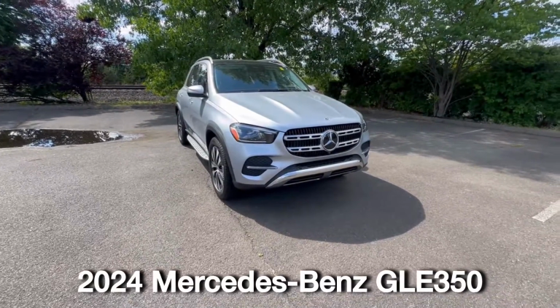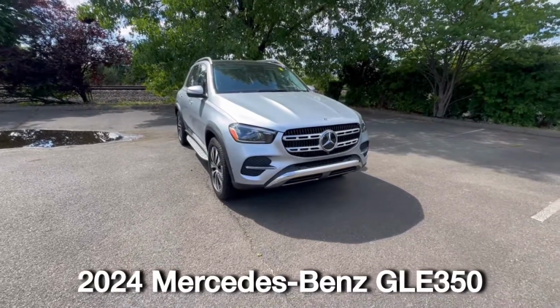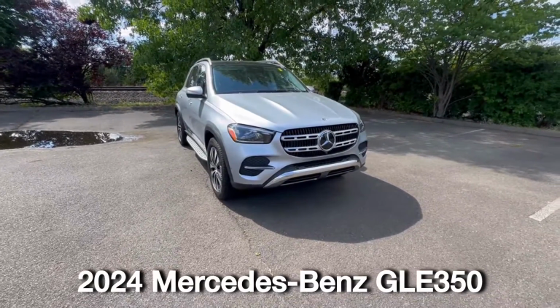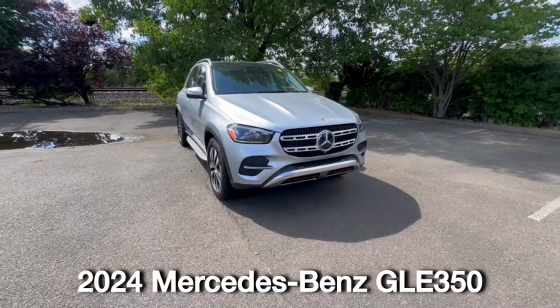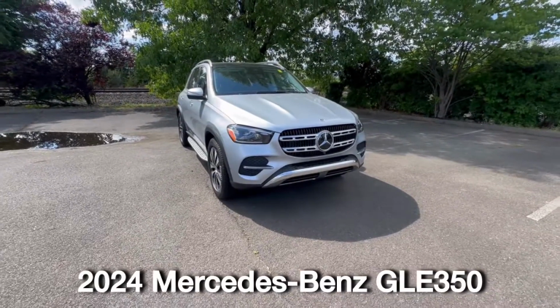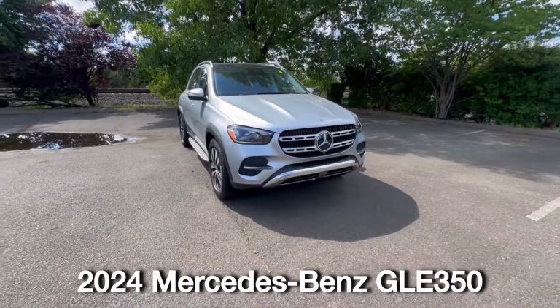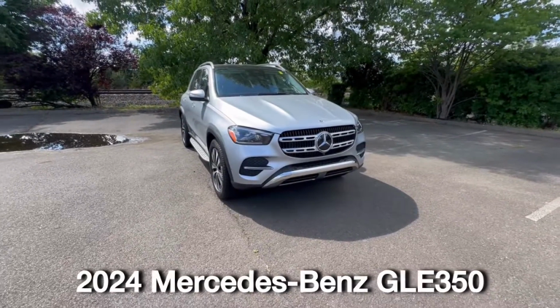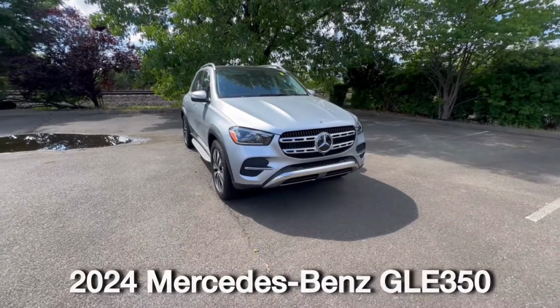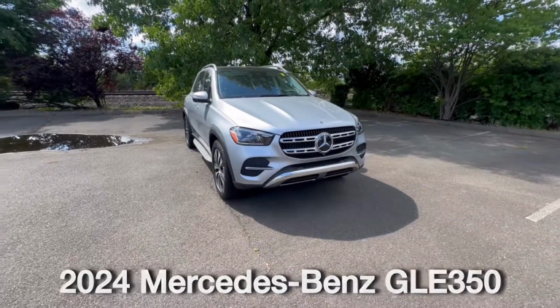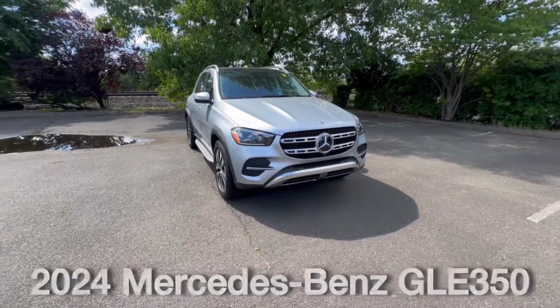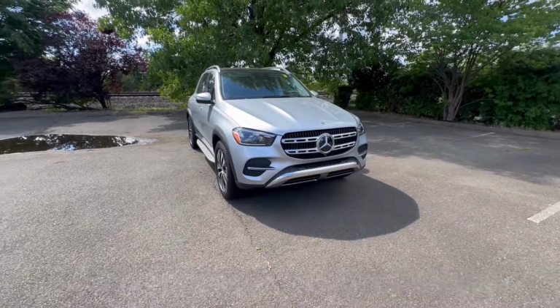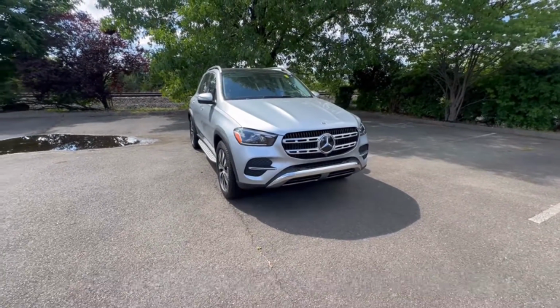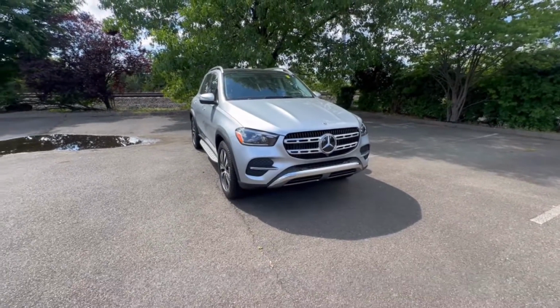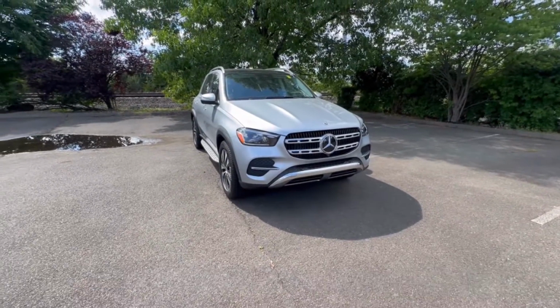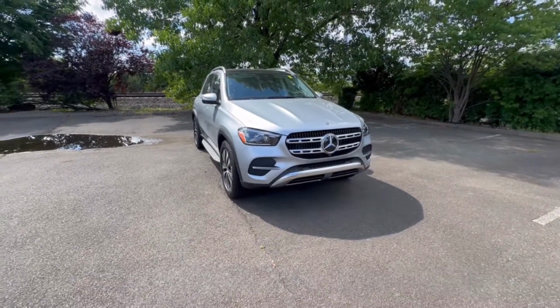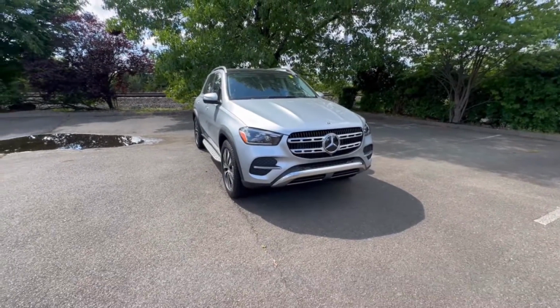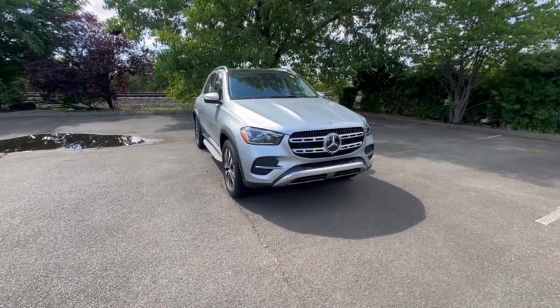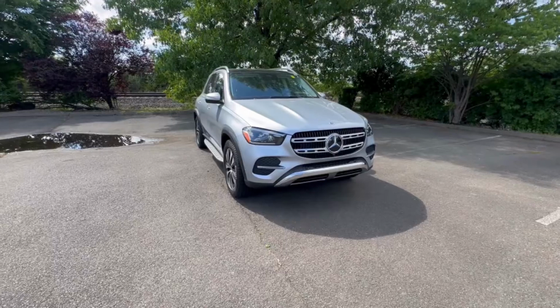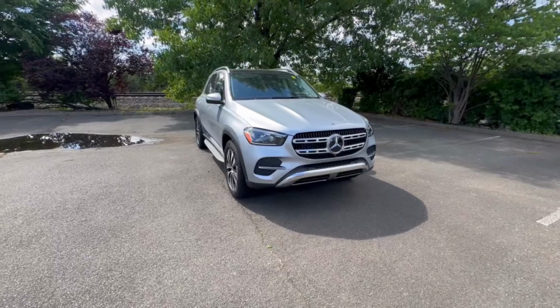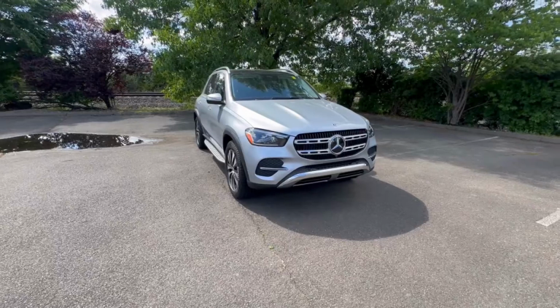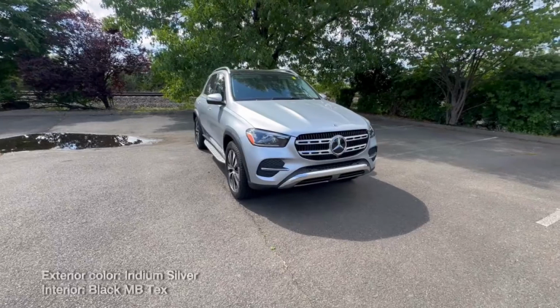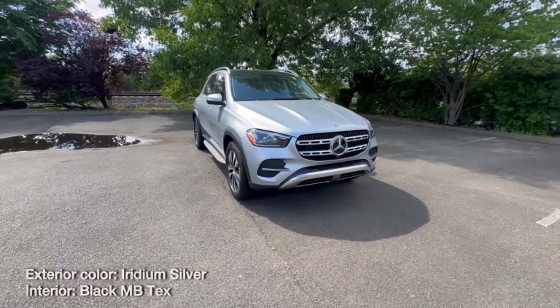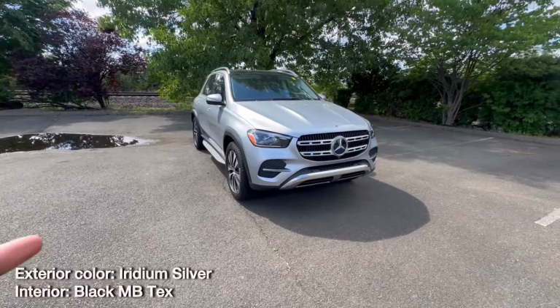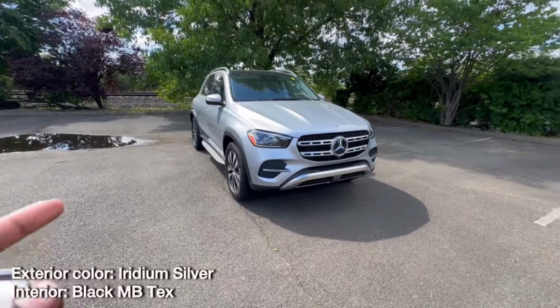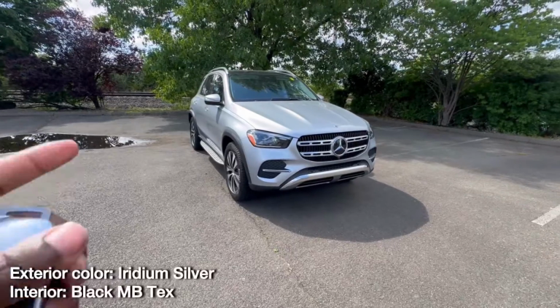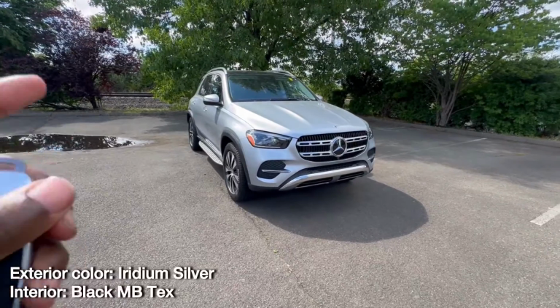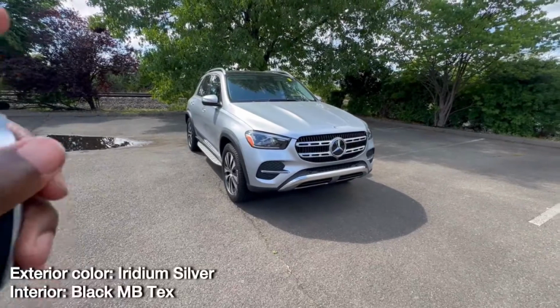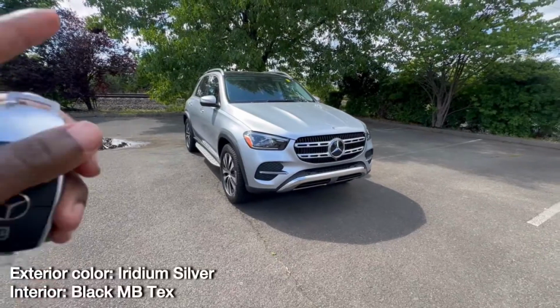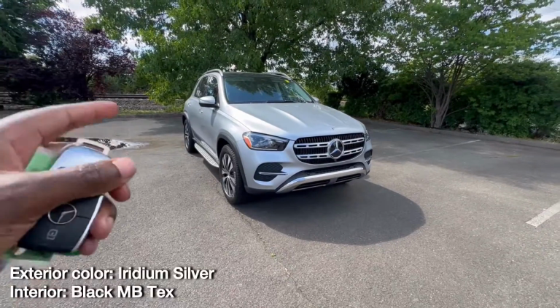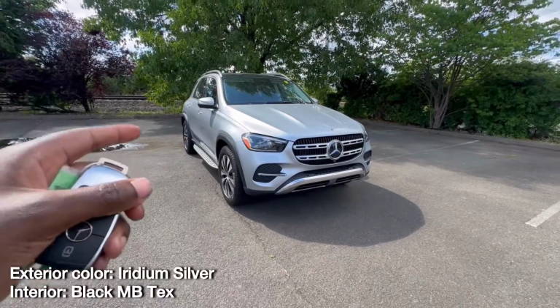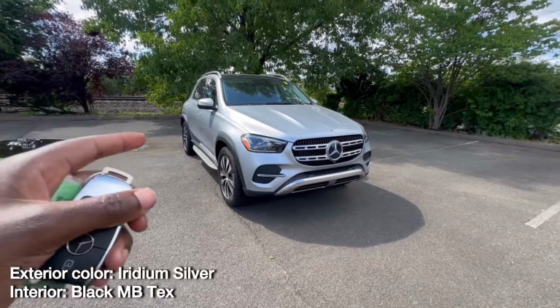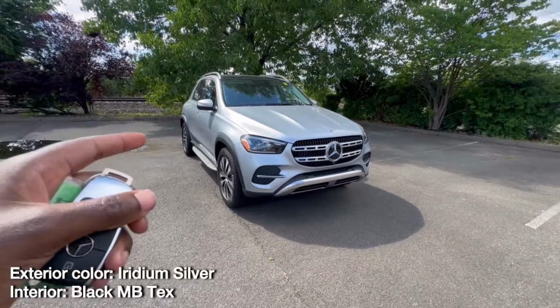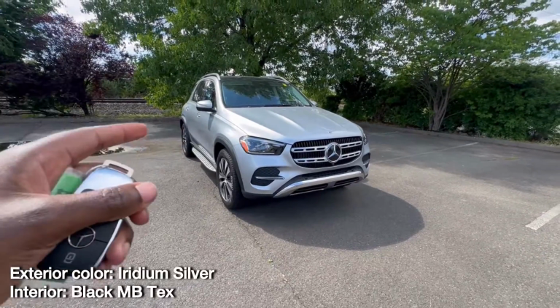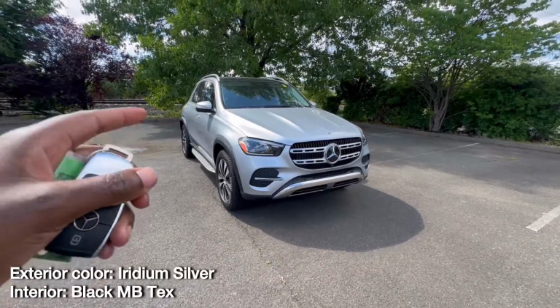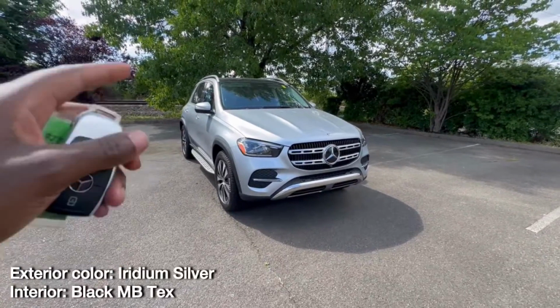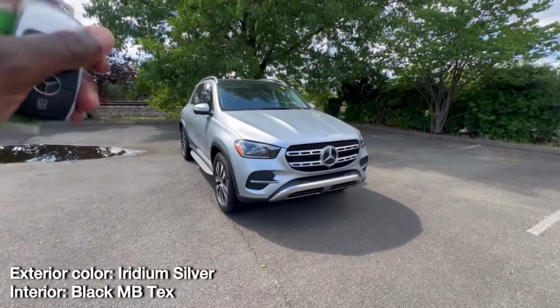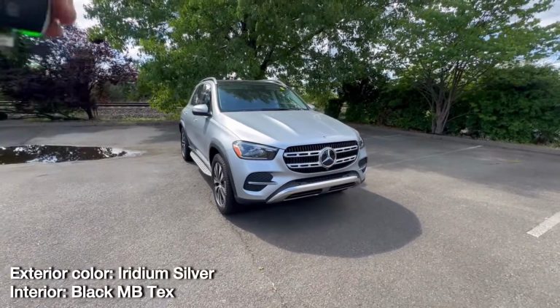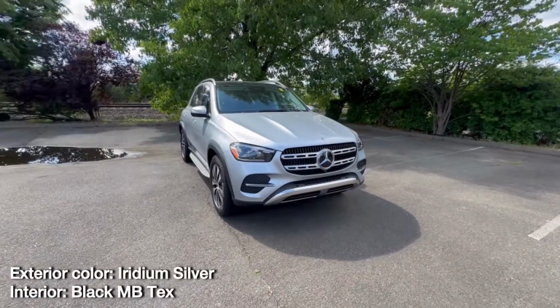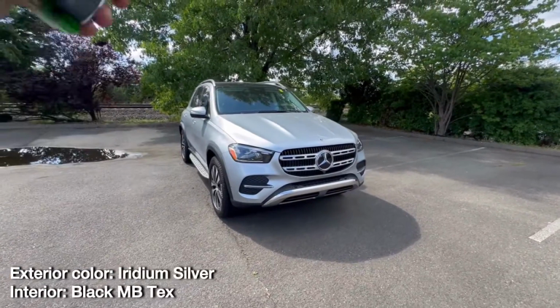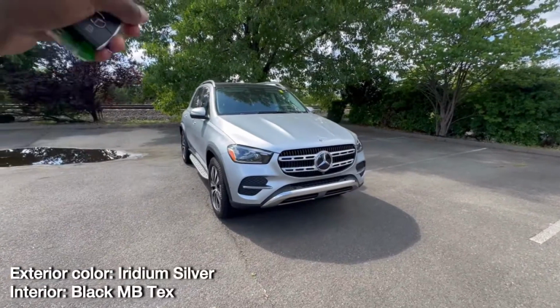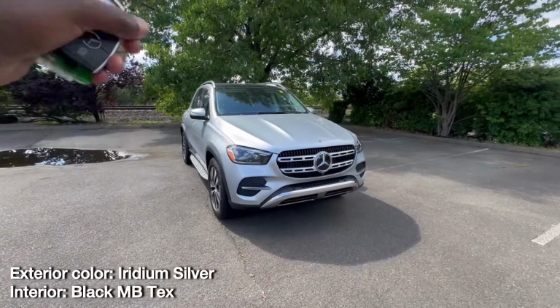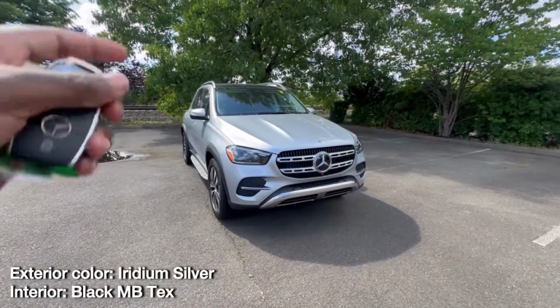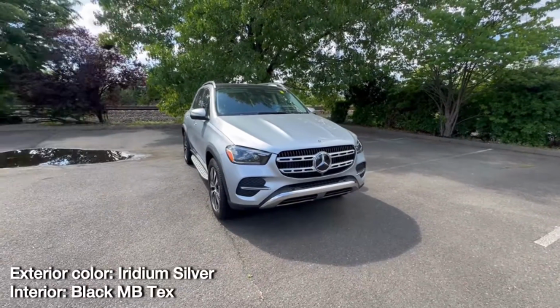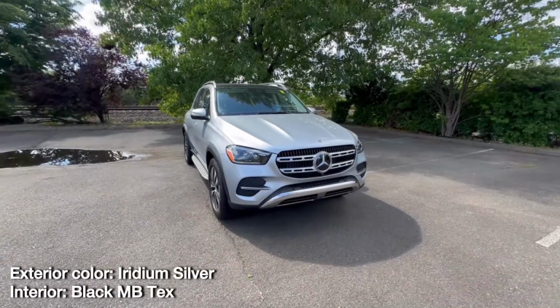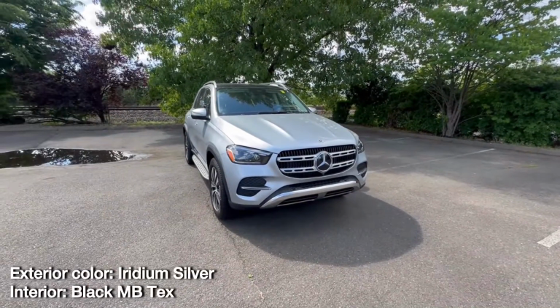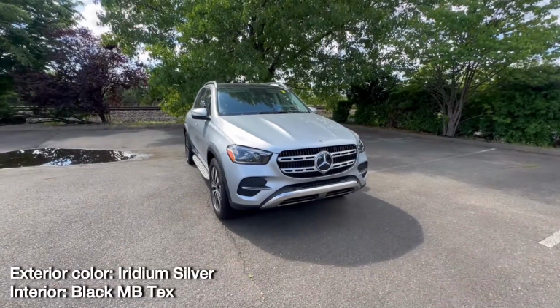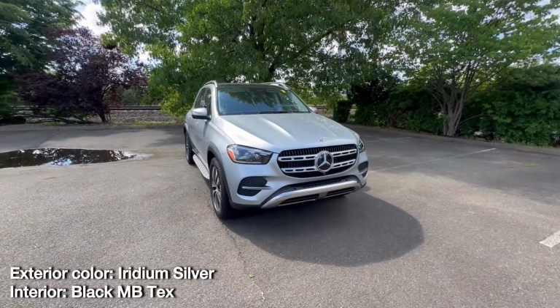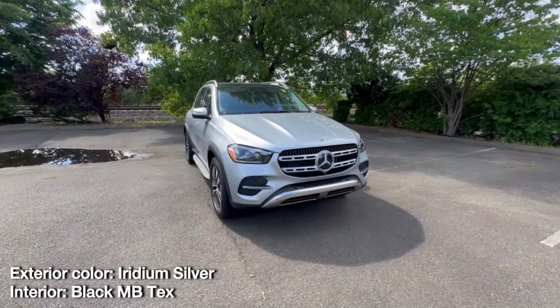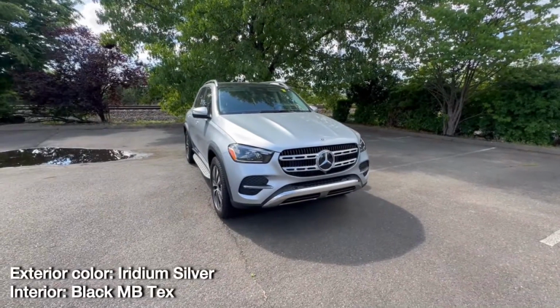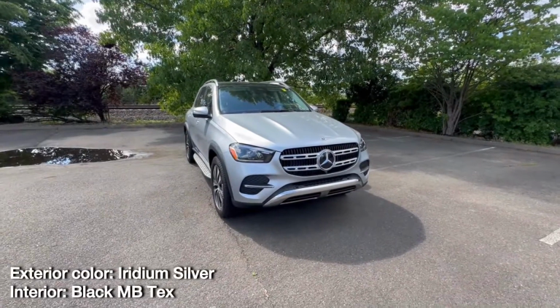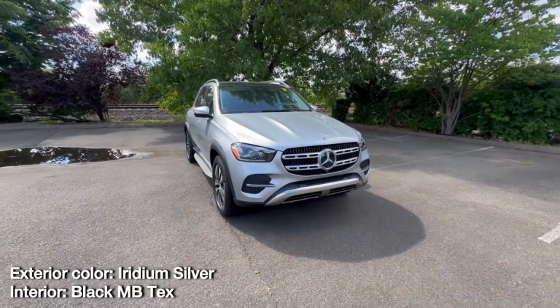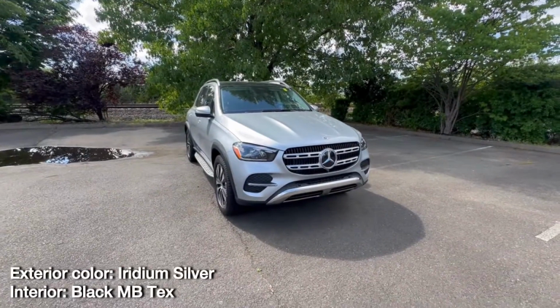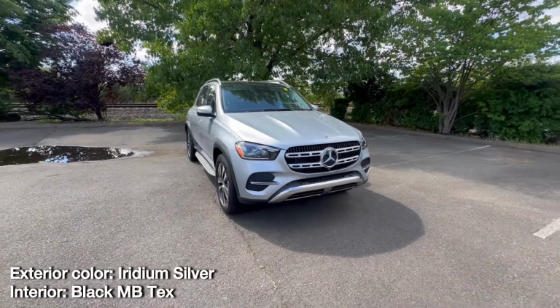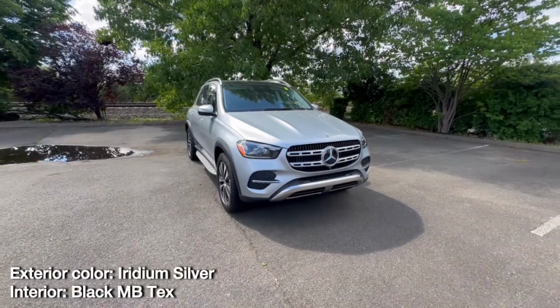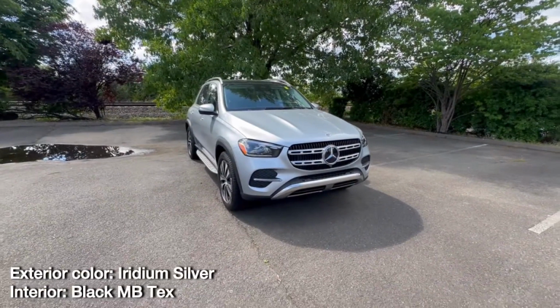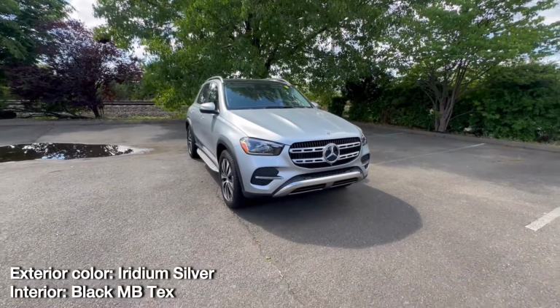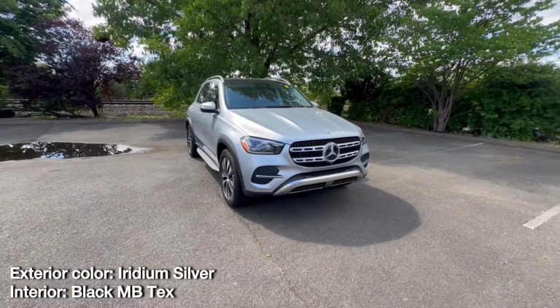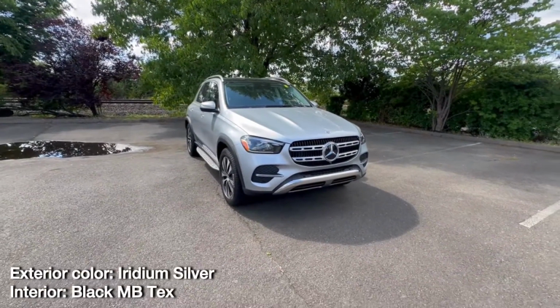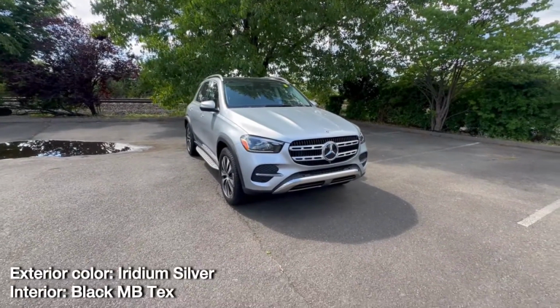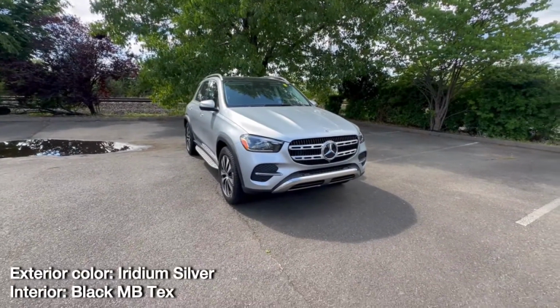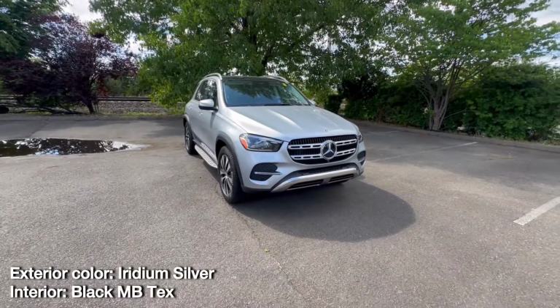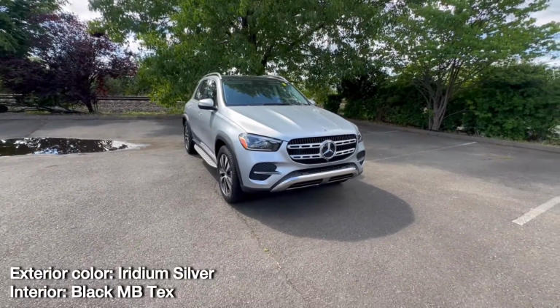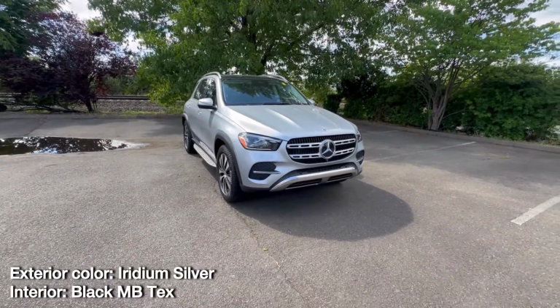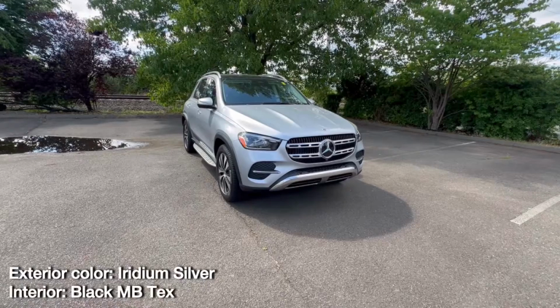Today I have for you the beautiful 2024 Mercedes-Benz GLE 350. This one is painted in the silver exterior and you have the black interior on this one.